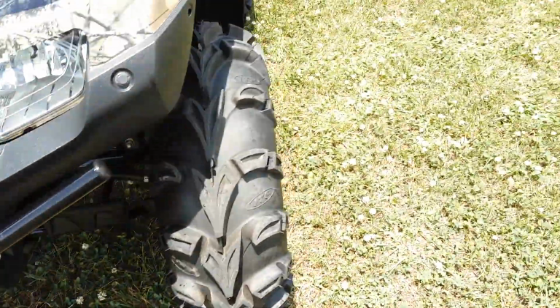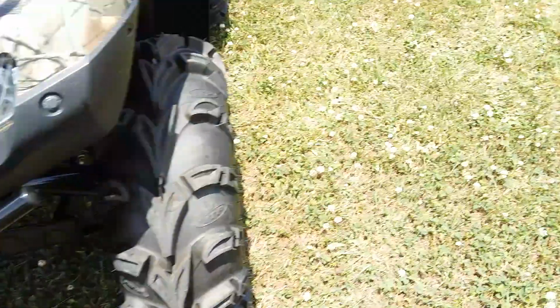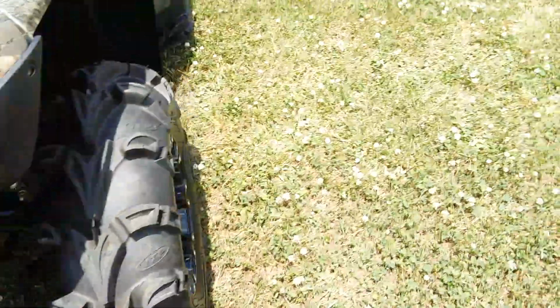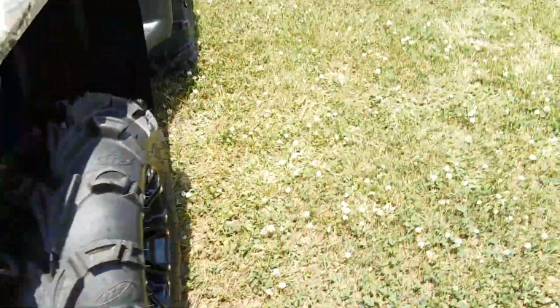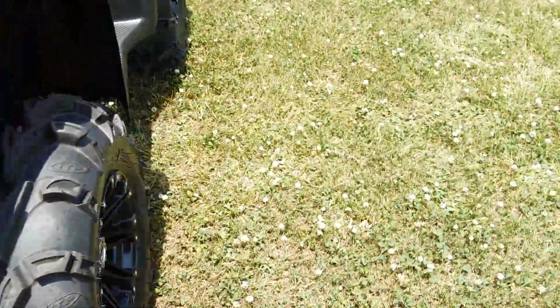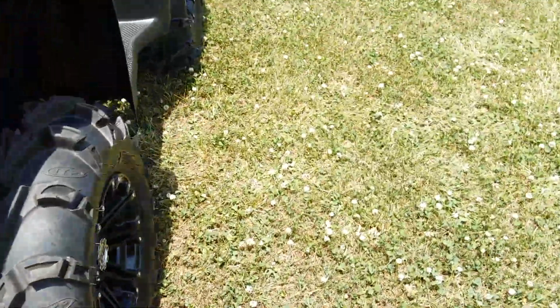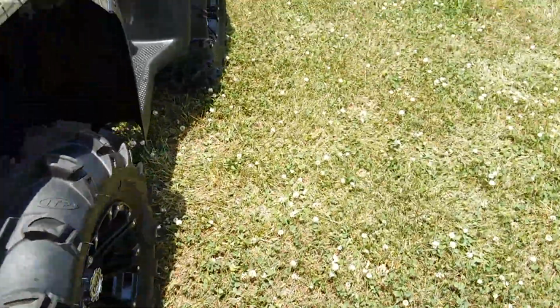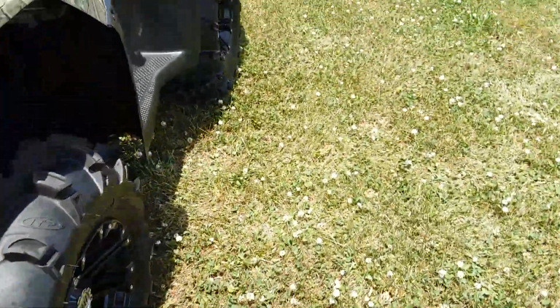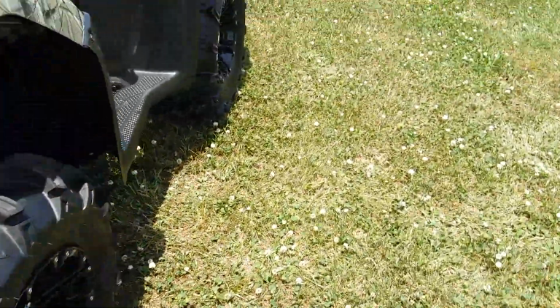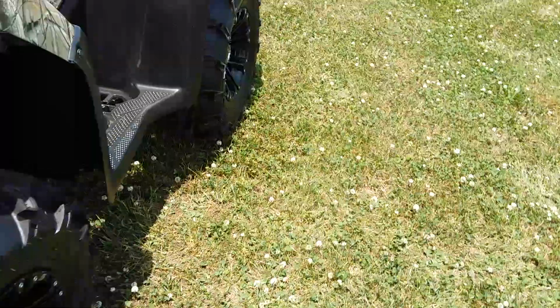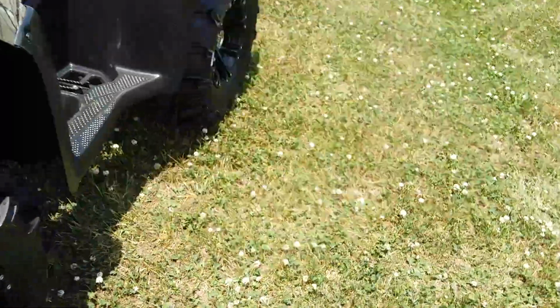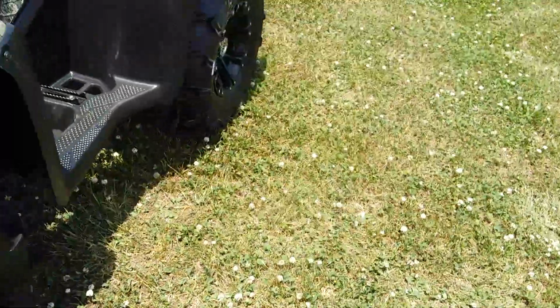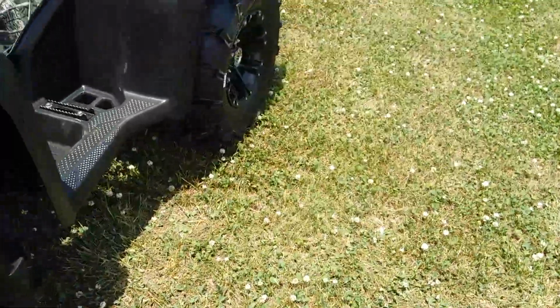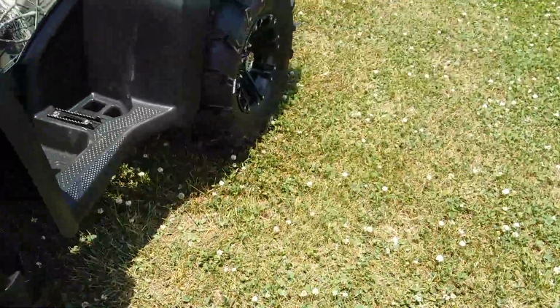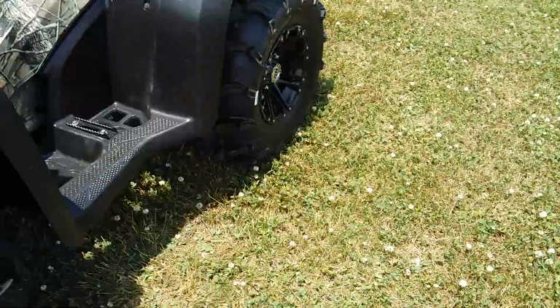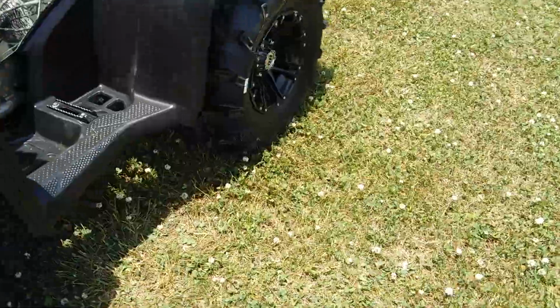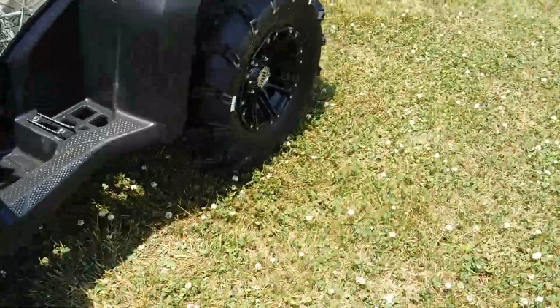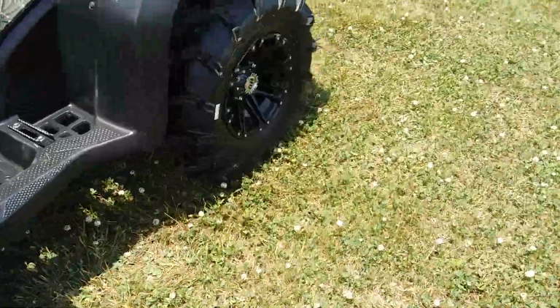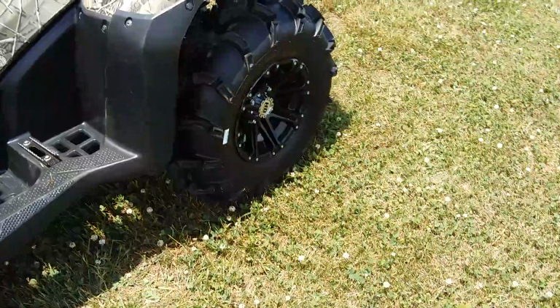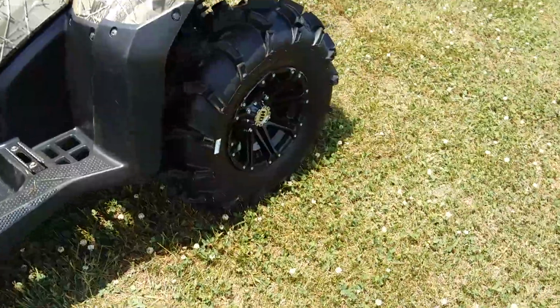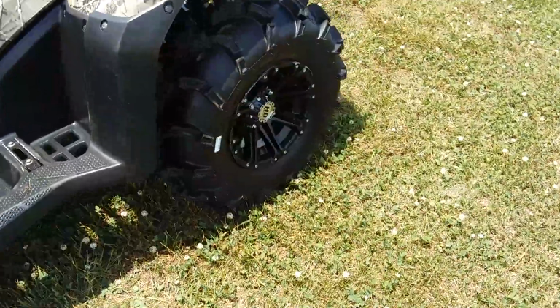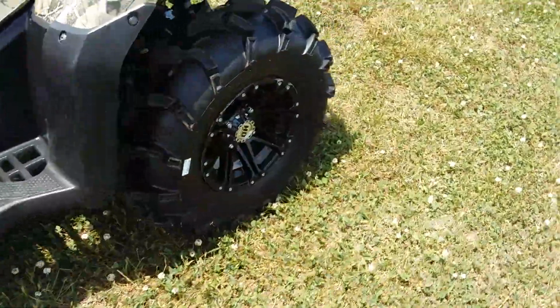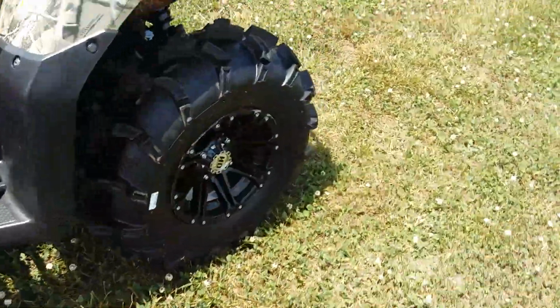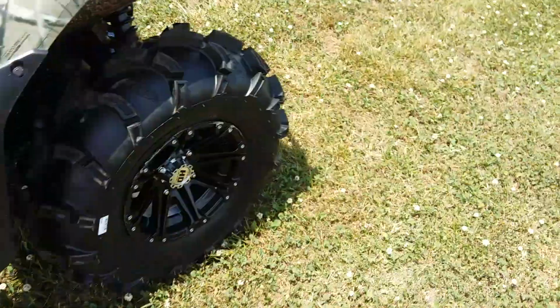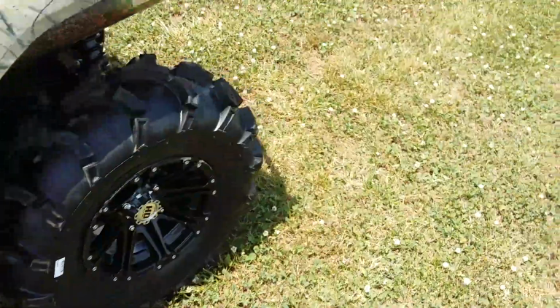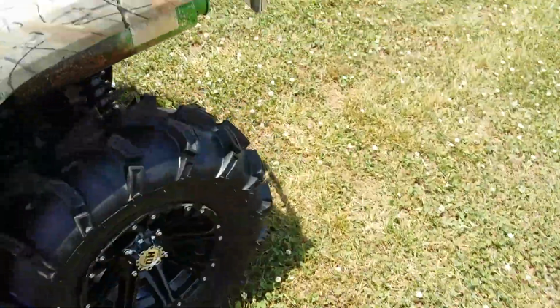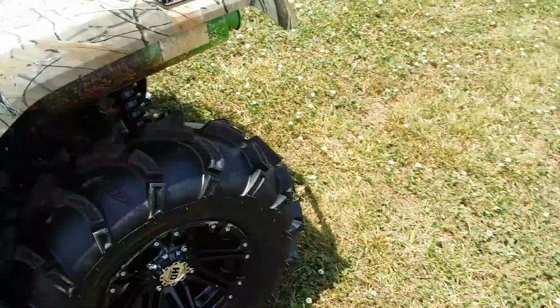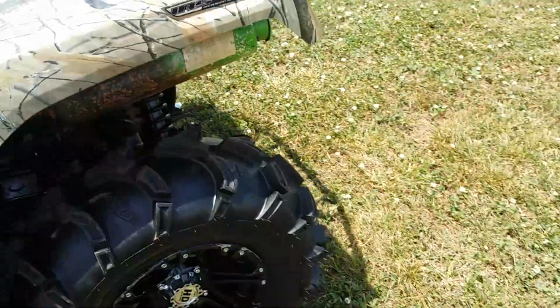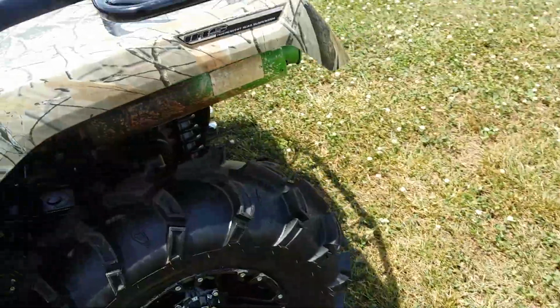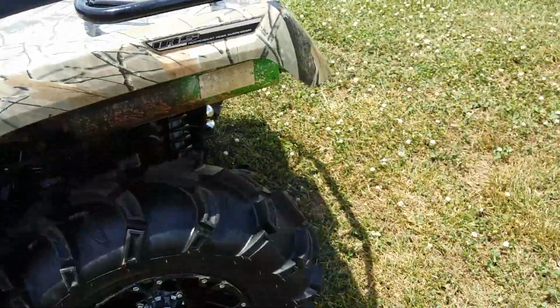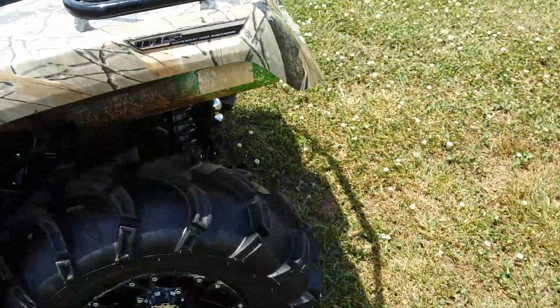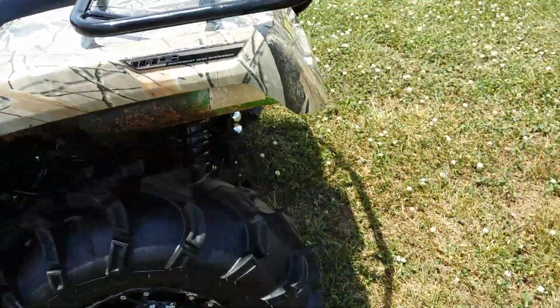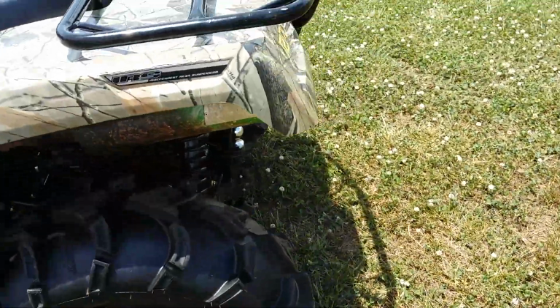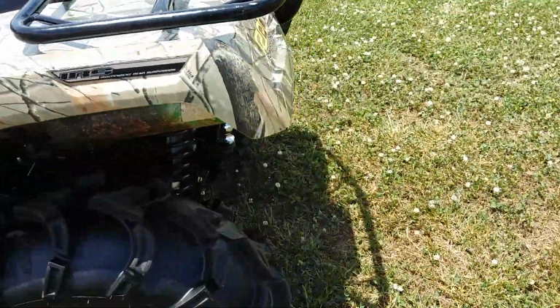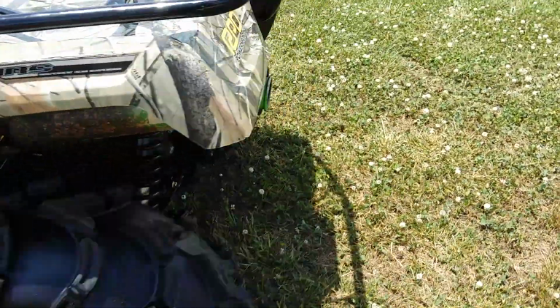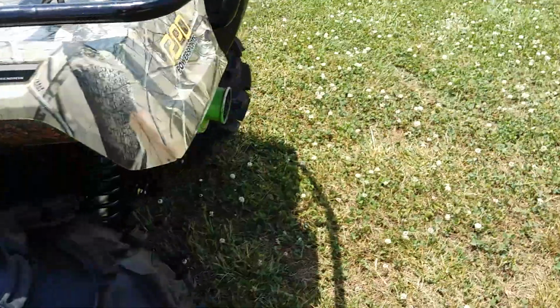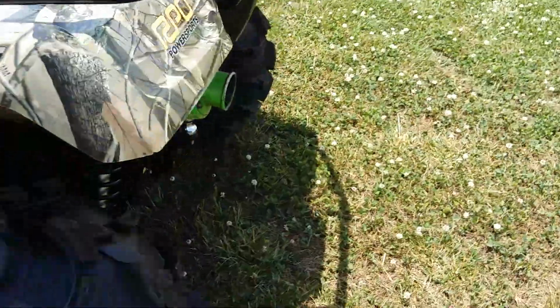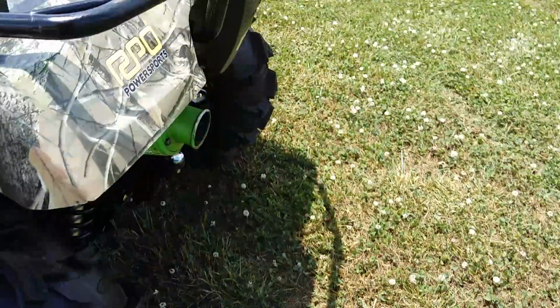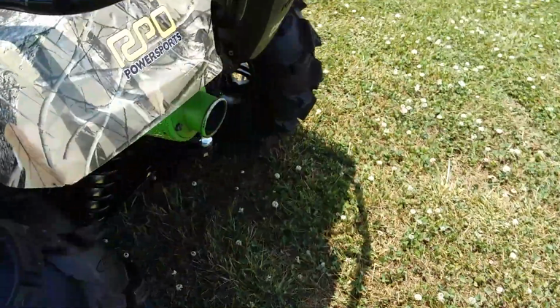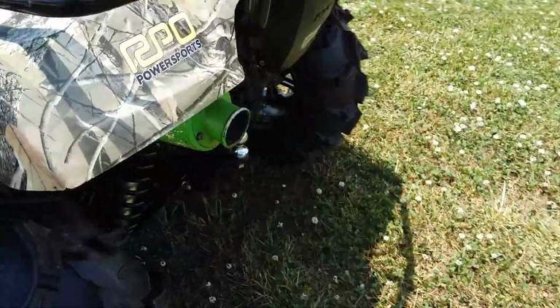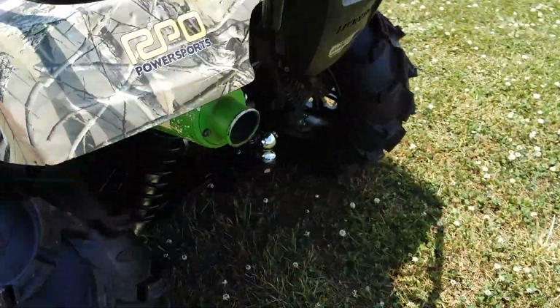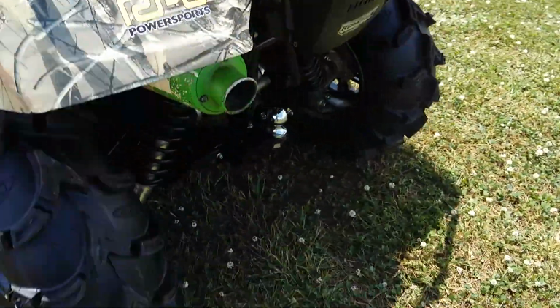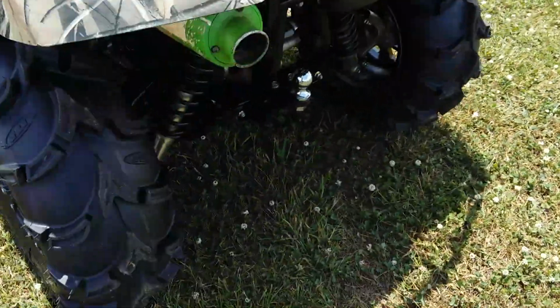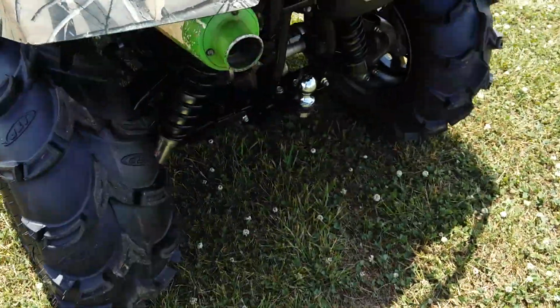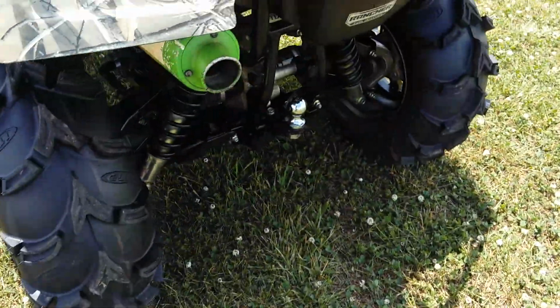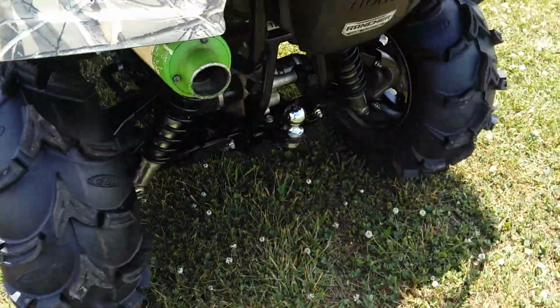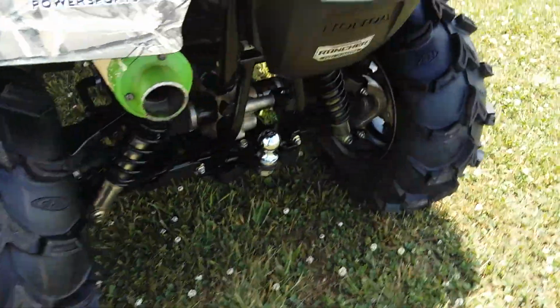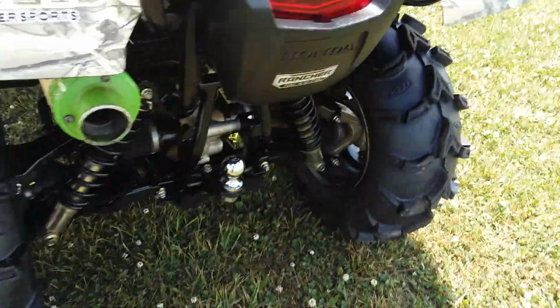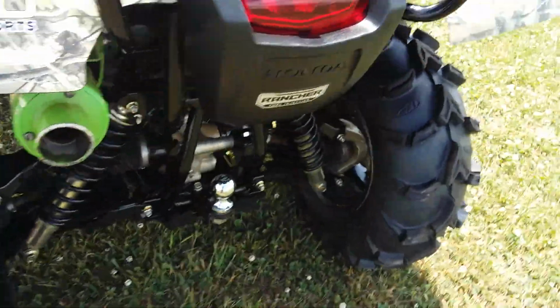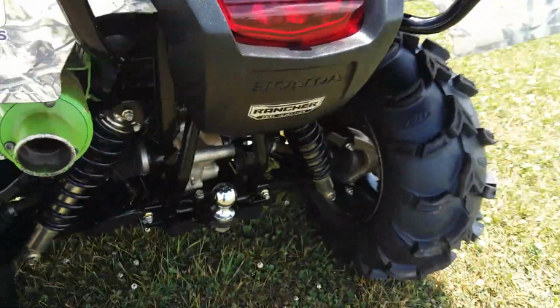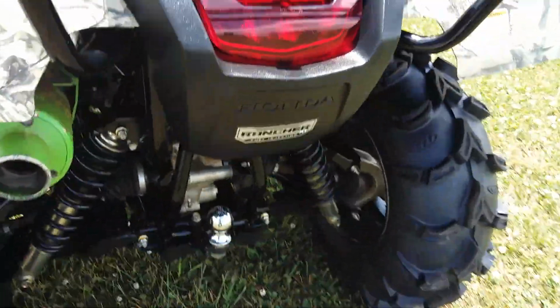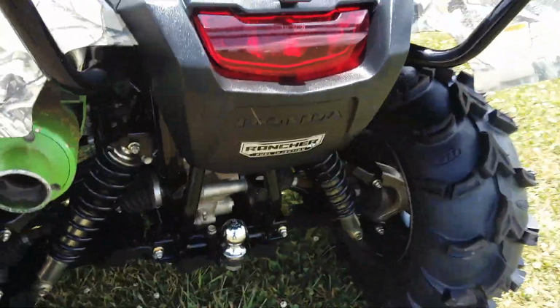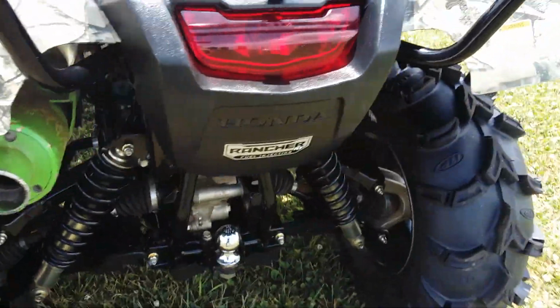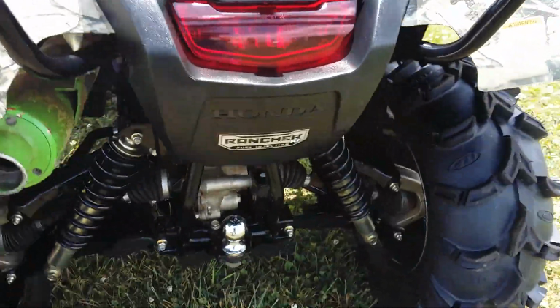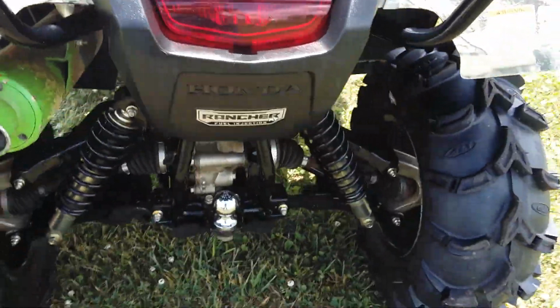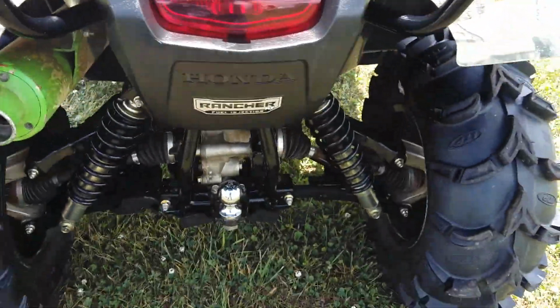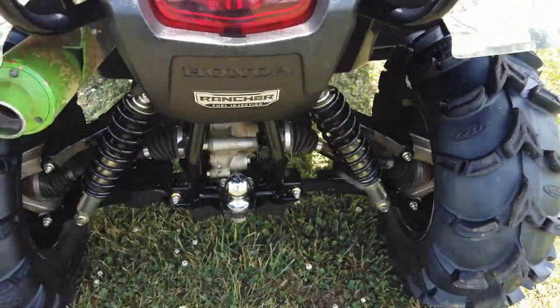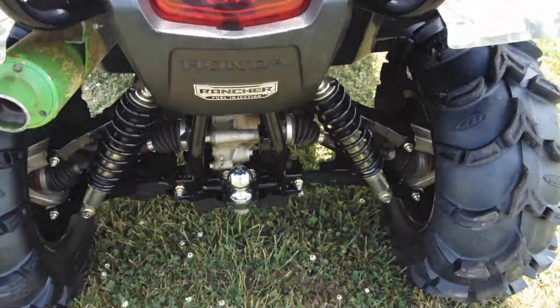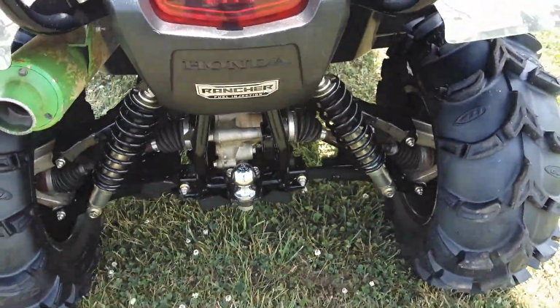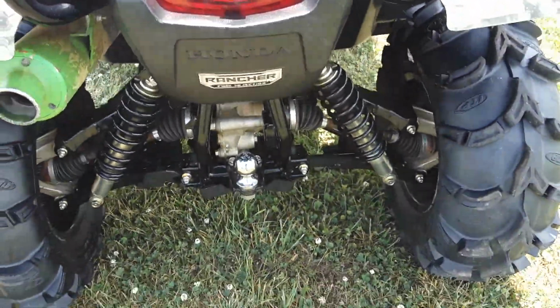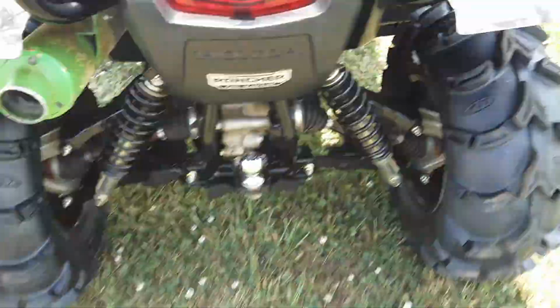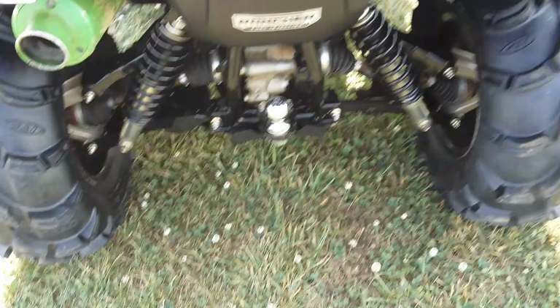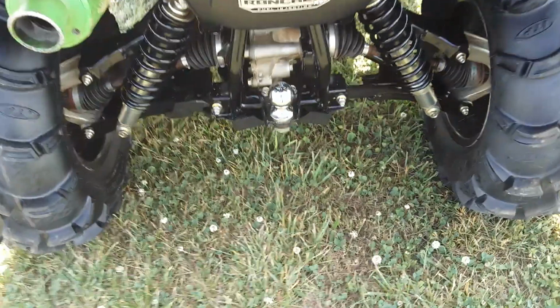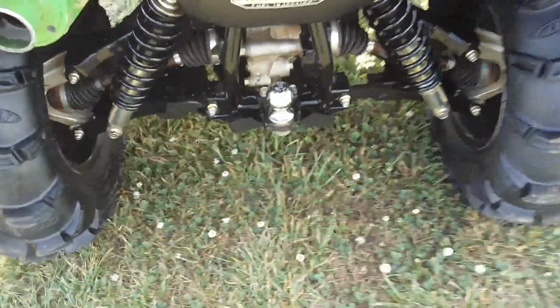It's got independent front double wishbone suspension, still with the factory axle guards and boot guards. Coming around the back, it also has a fully independent rear suspension.